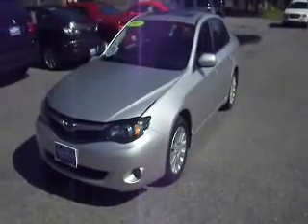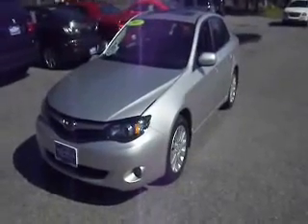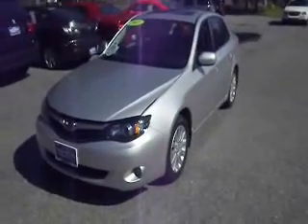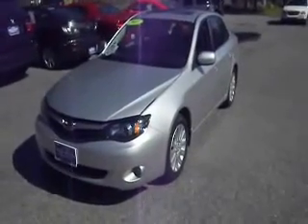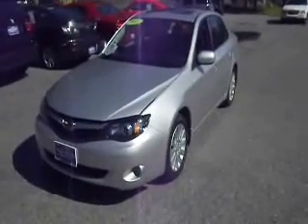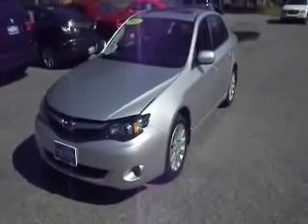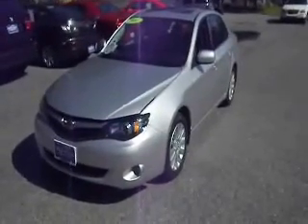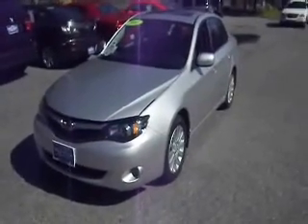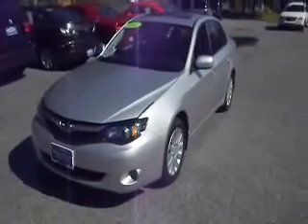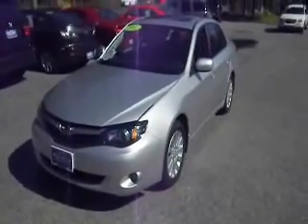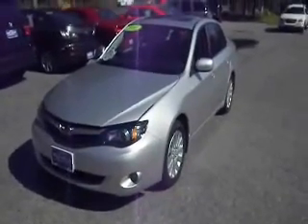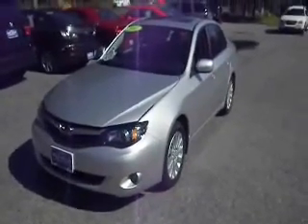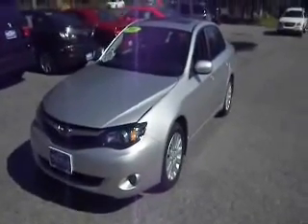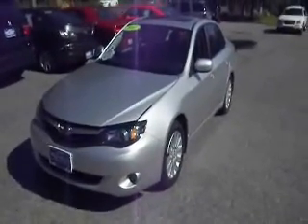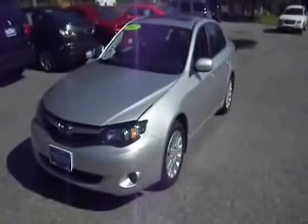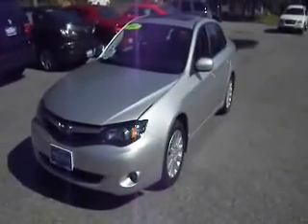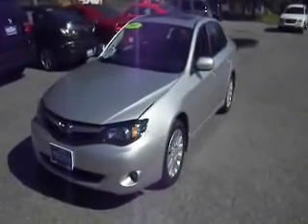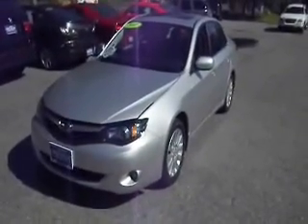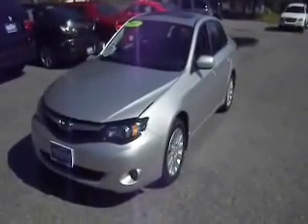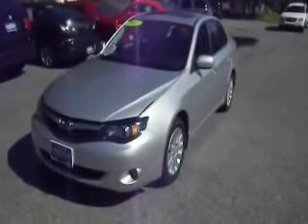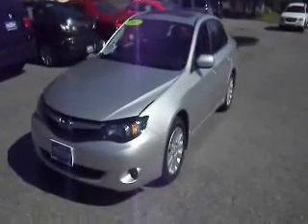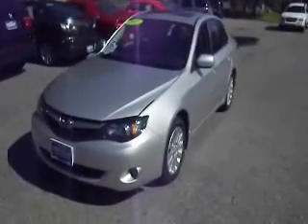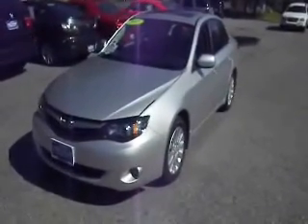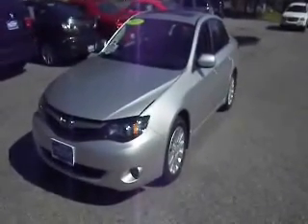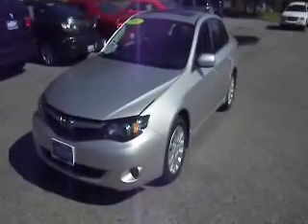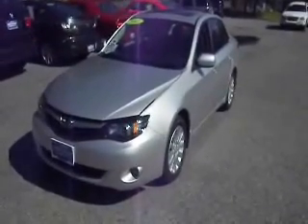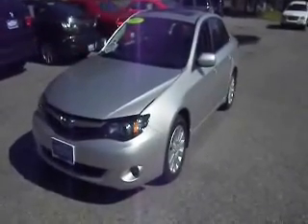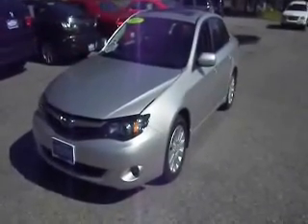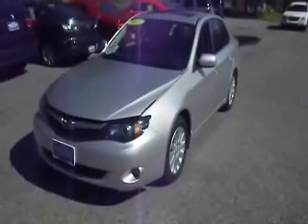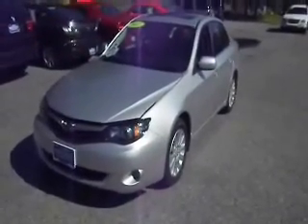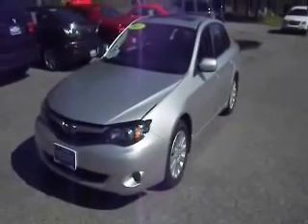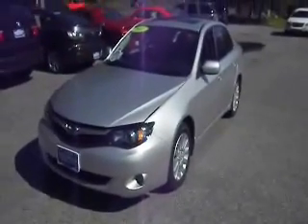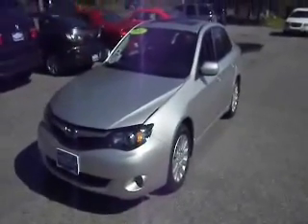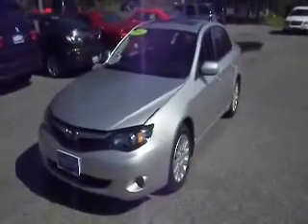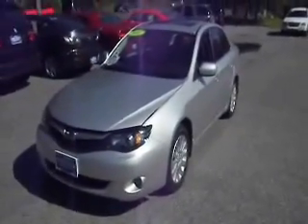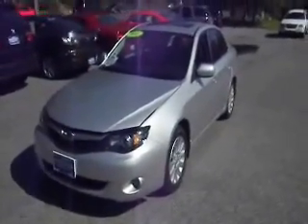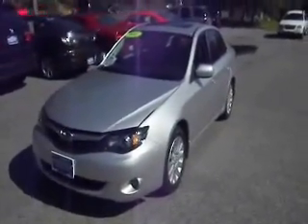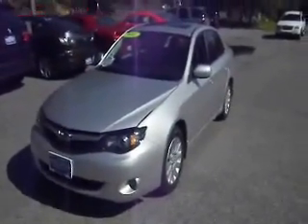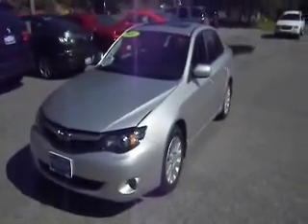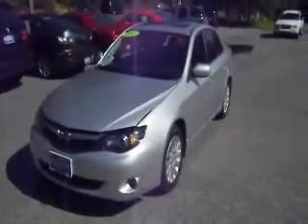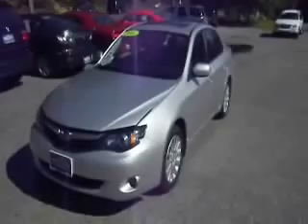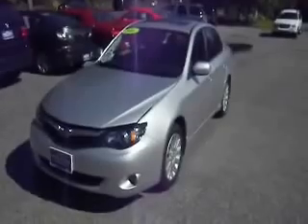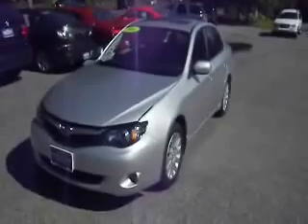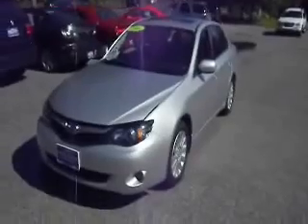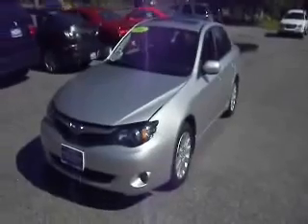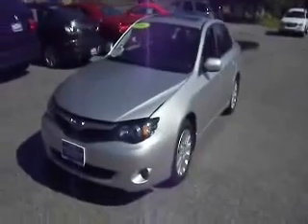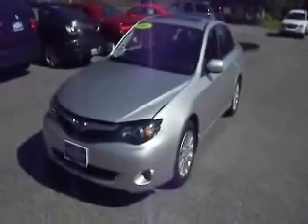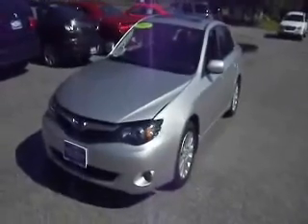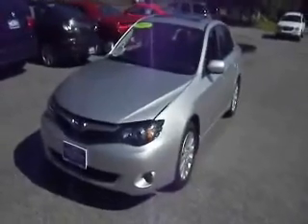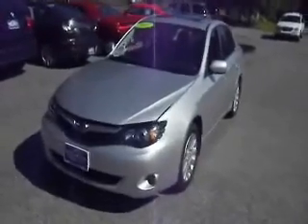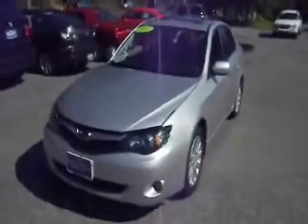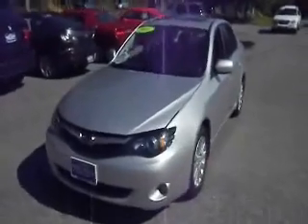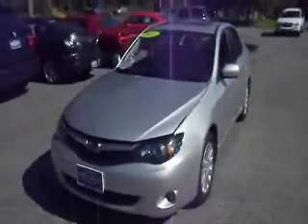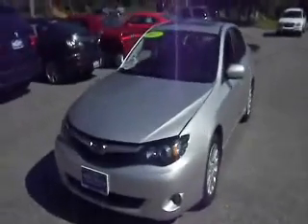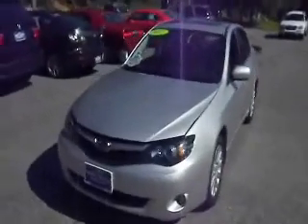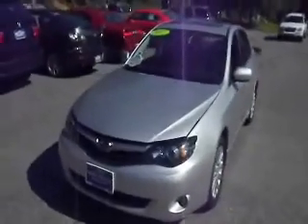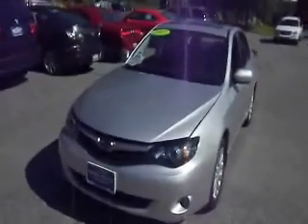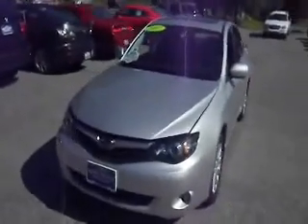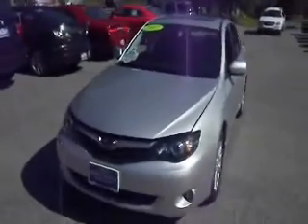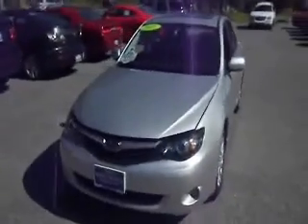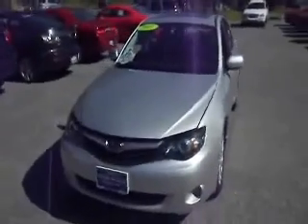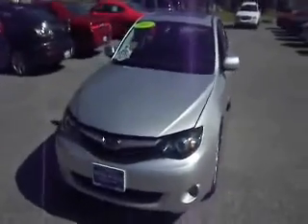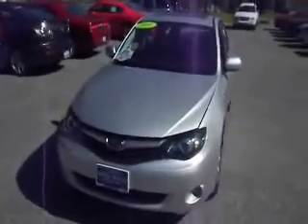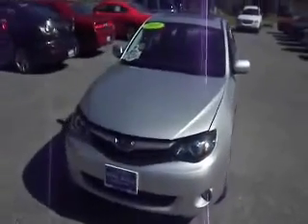How are you doing today? Welcome to Bill Vols Westchester, part of the Vols Auto Group. Today we're going to show you a 2011 Subaru Impreza.